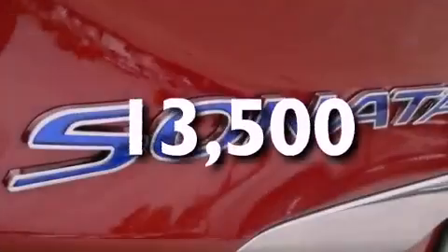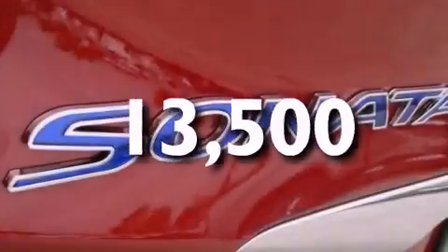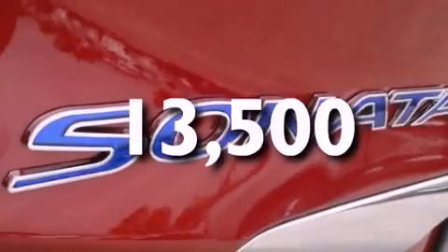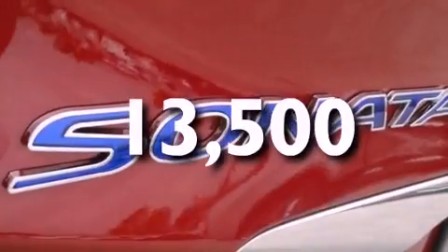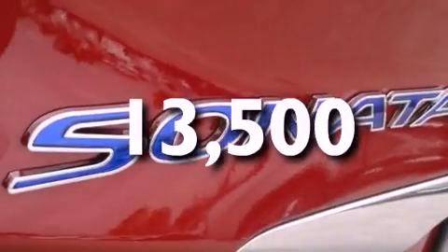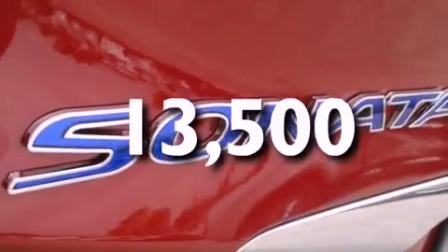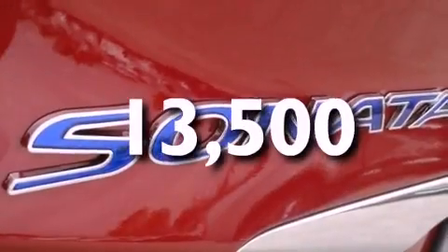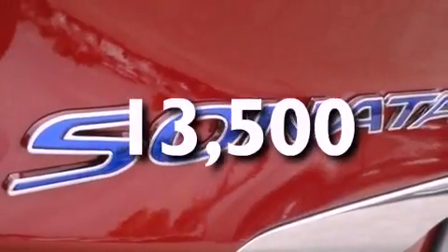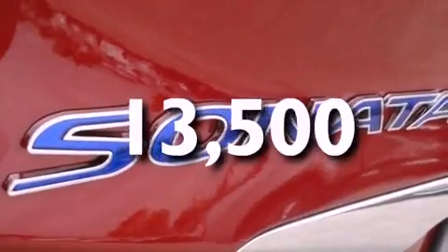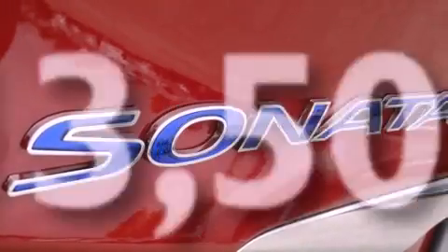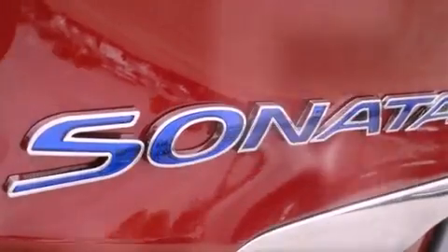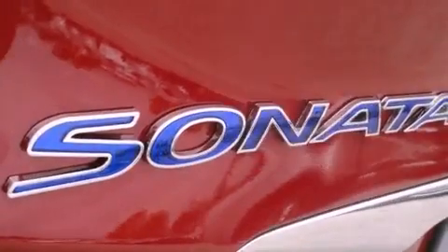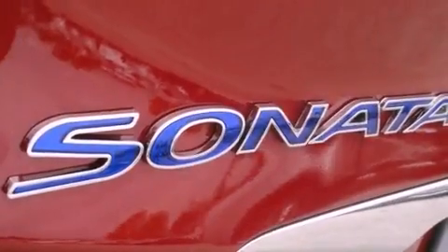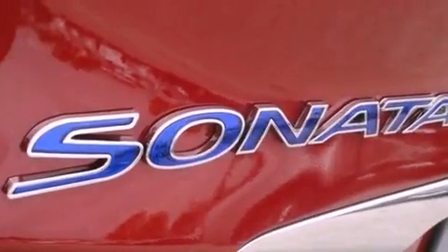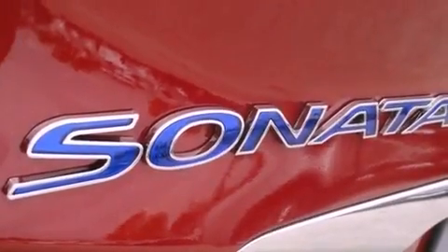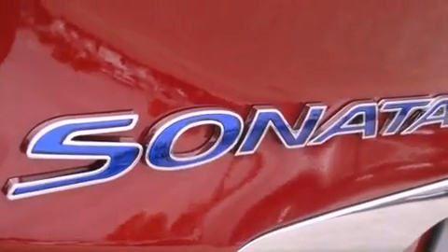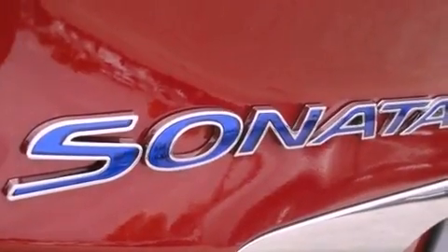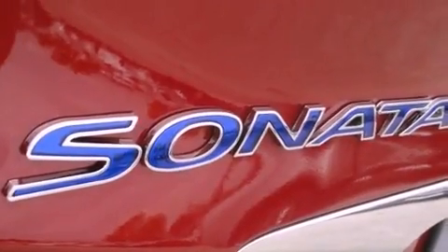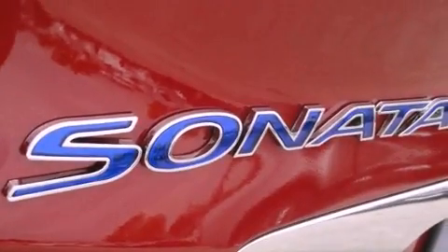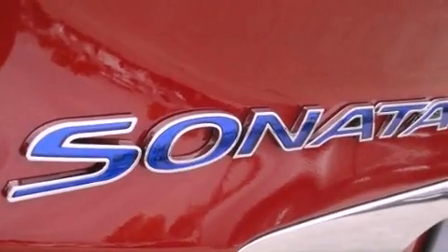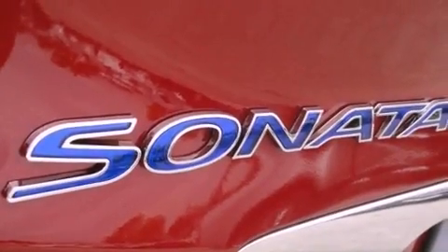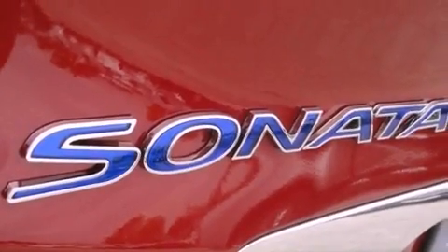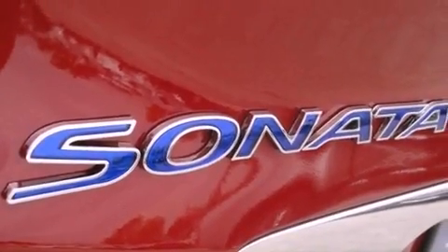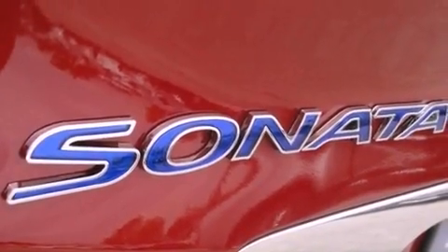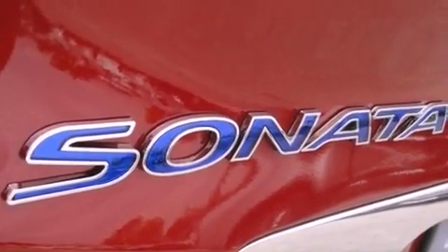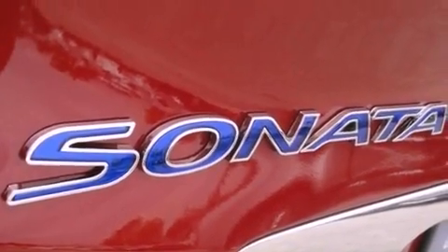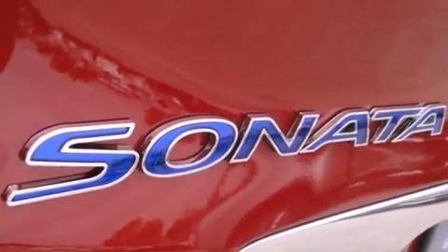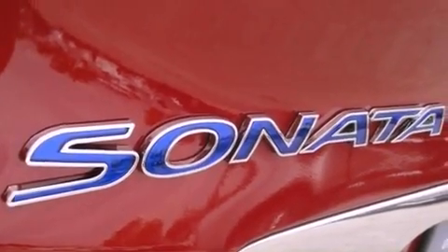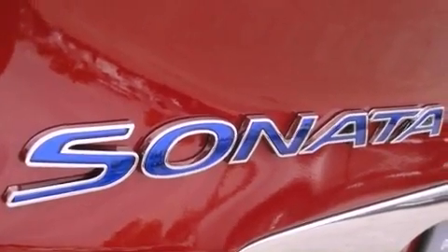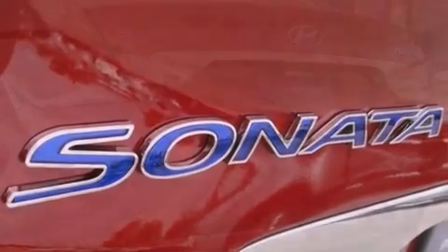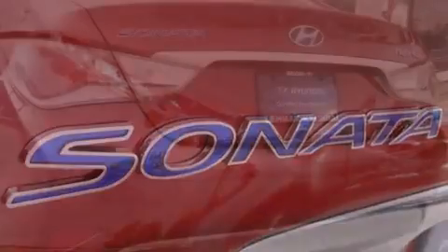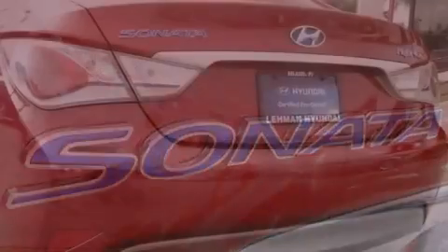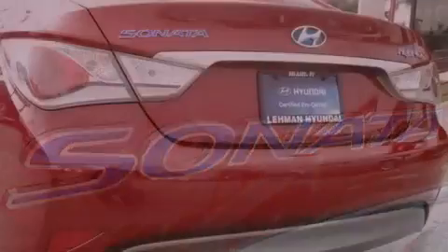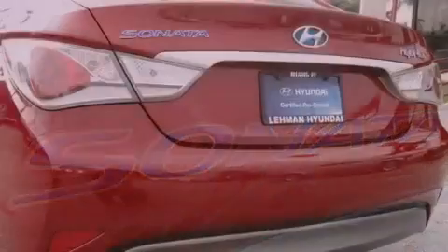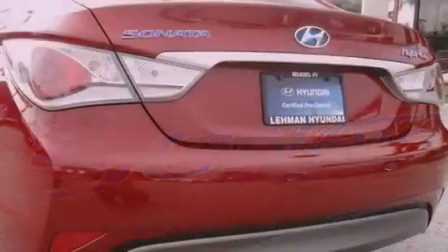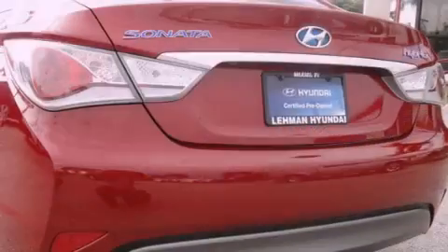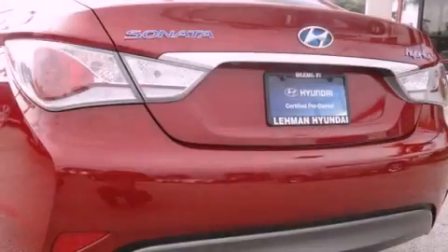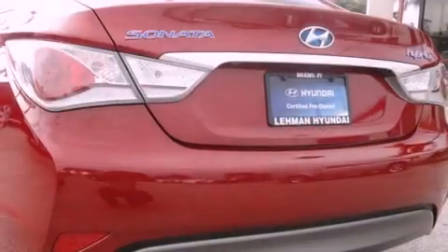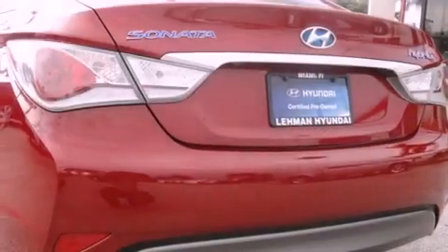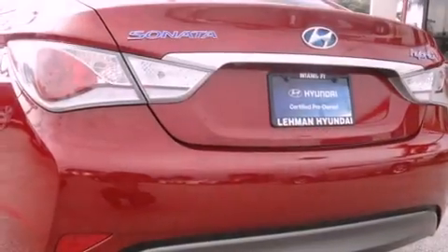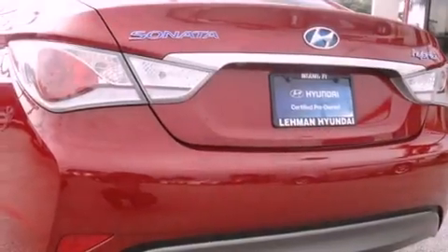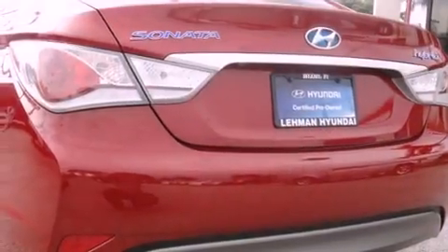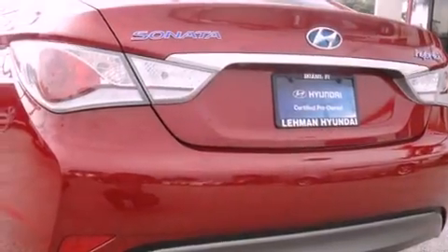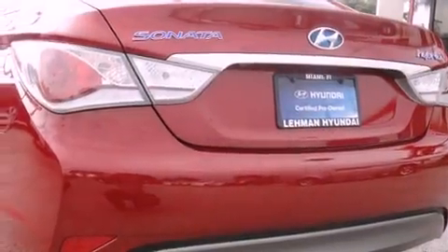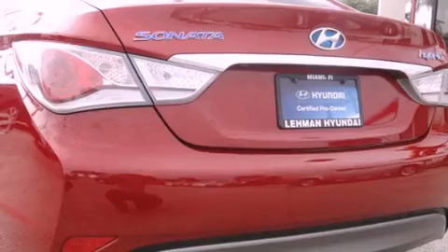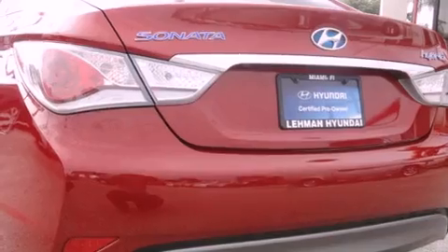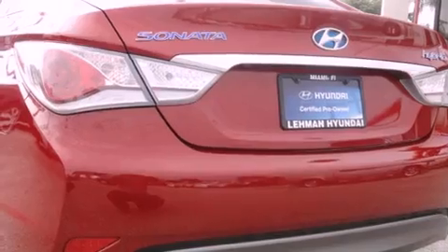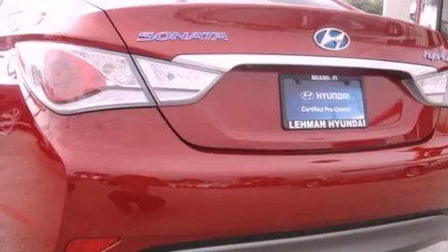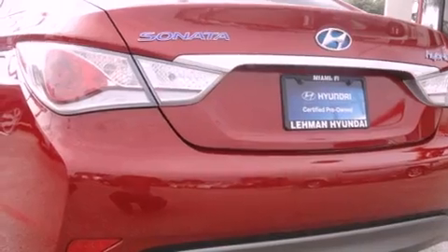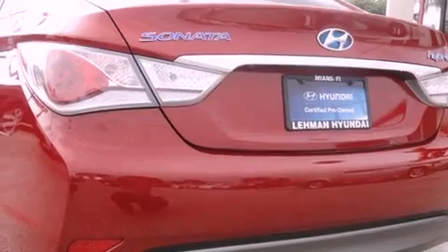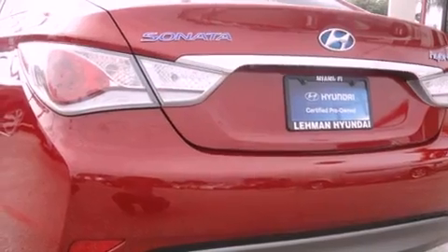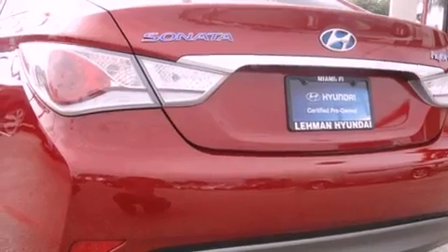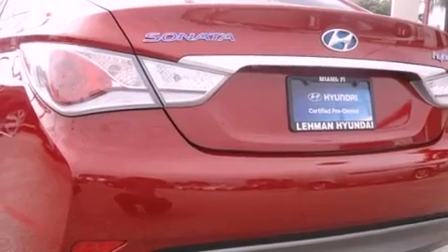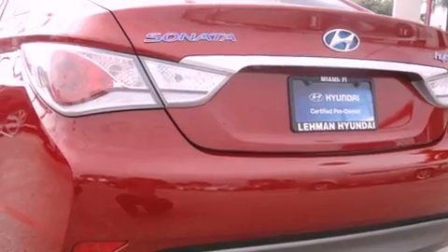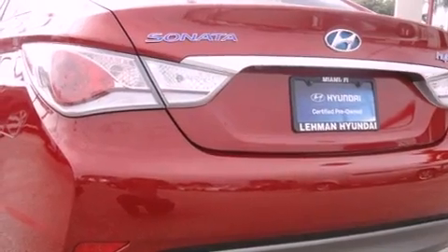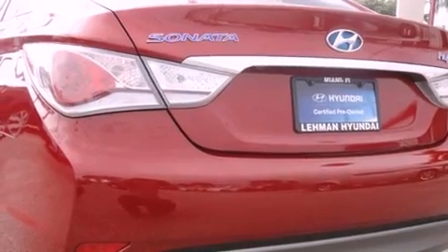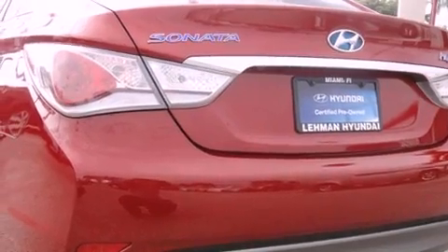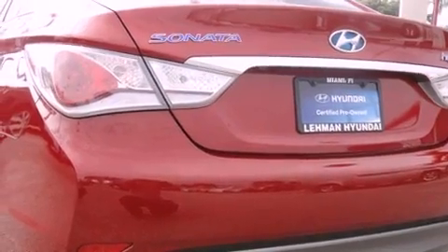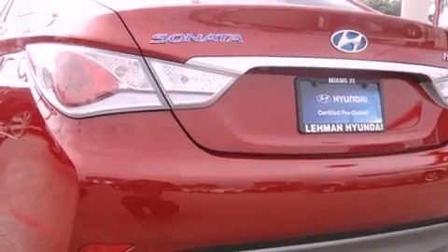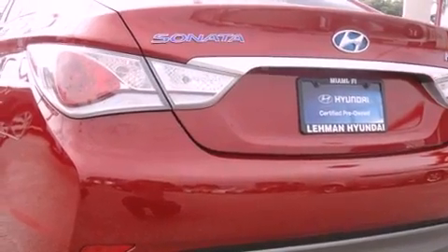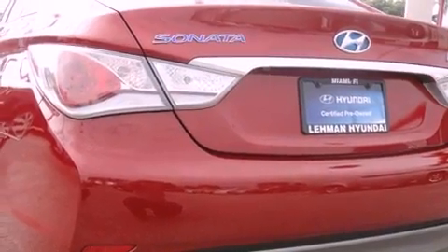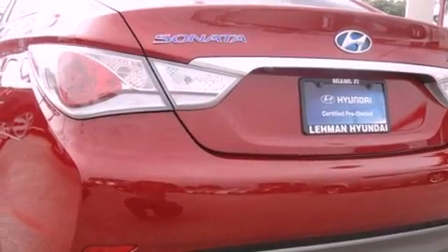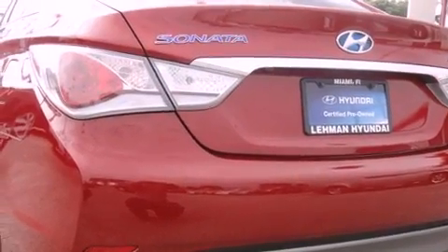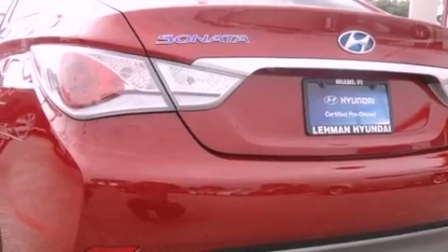With an EPA estimated rating of 39 miles per gallon on the highway, fuel efficiency is still high on the list of priorities.